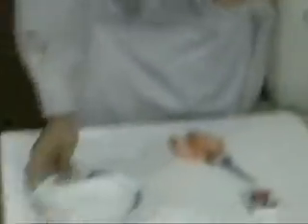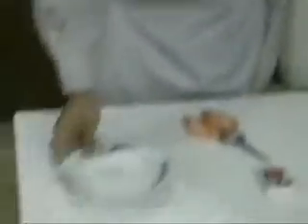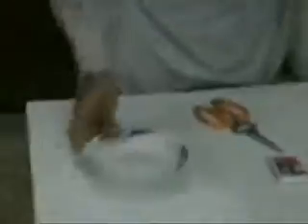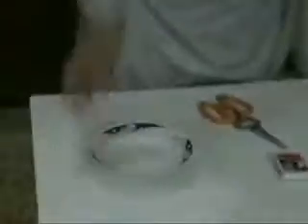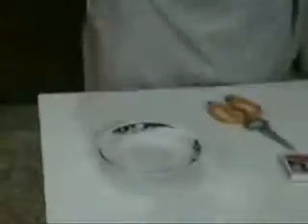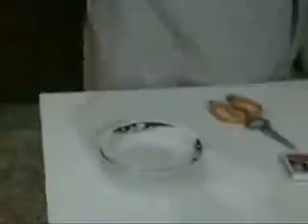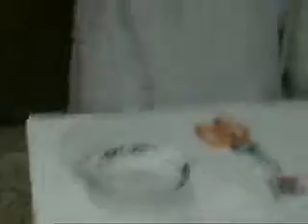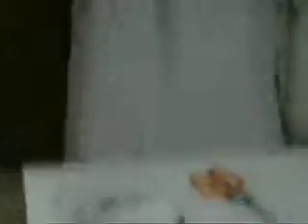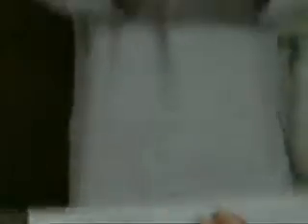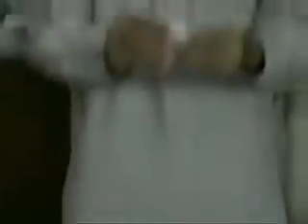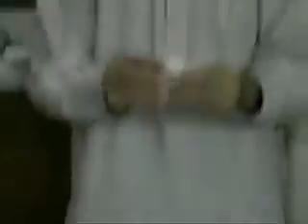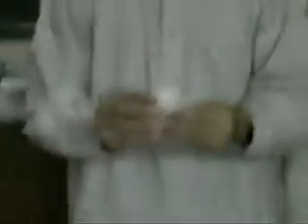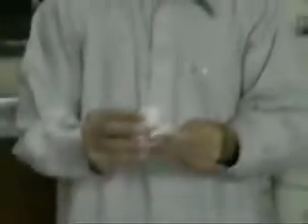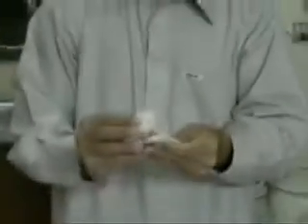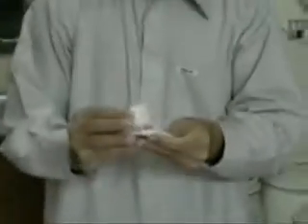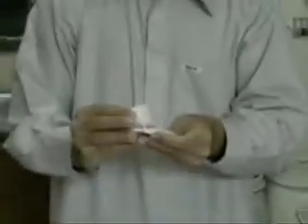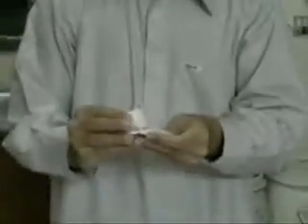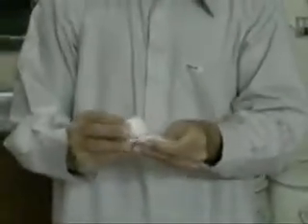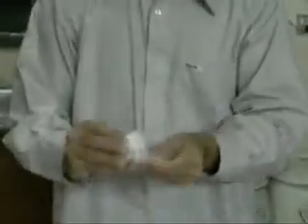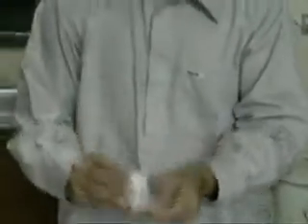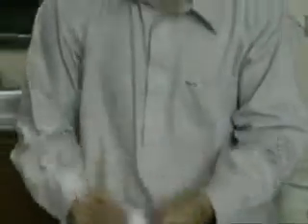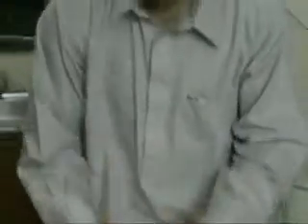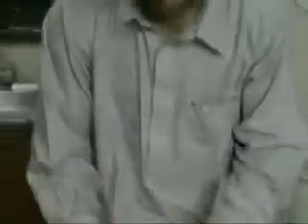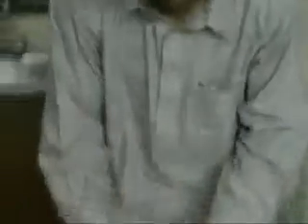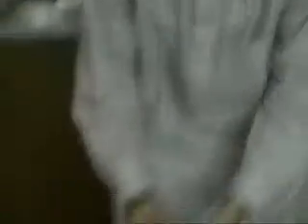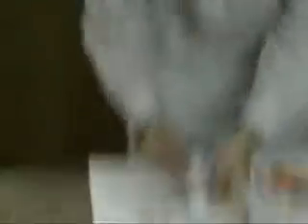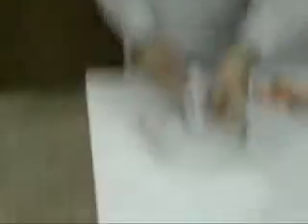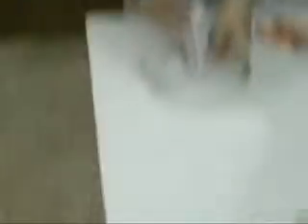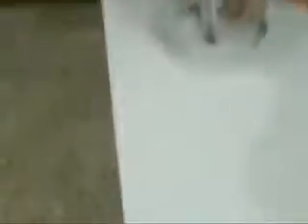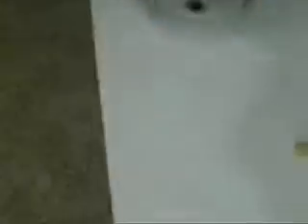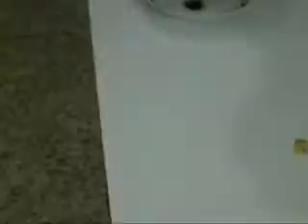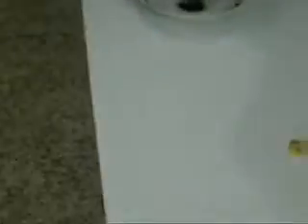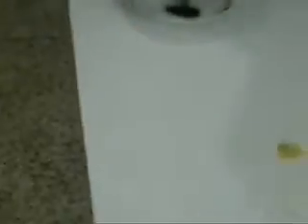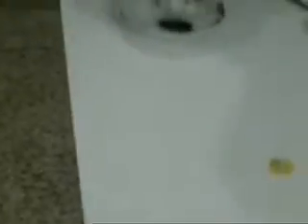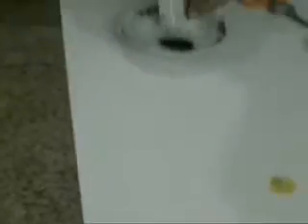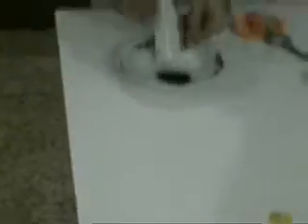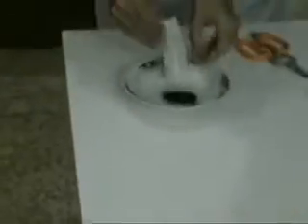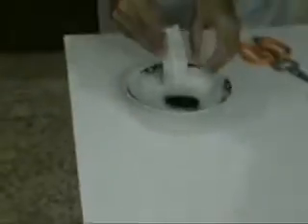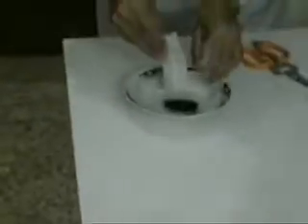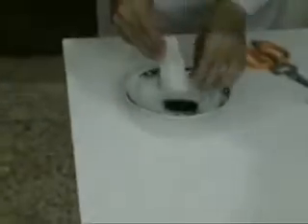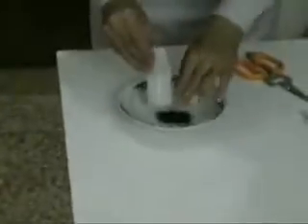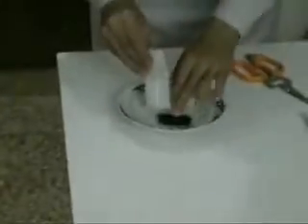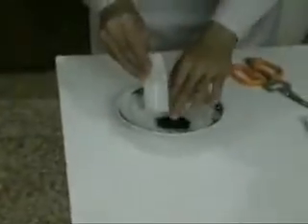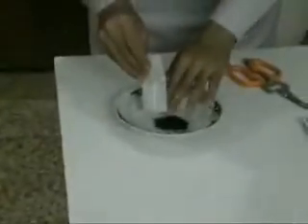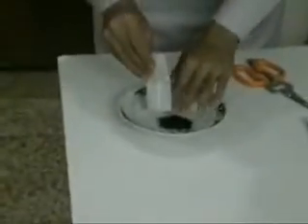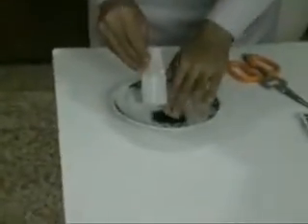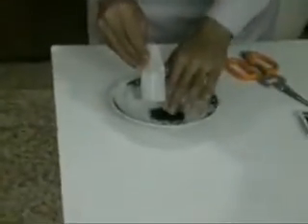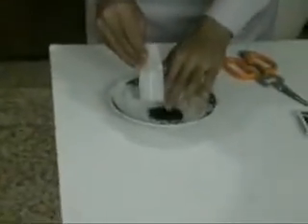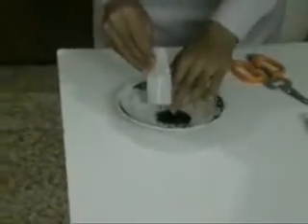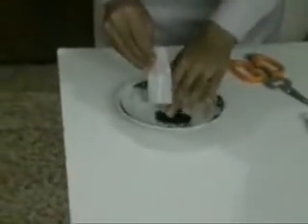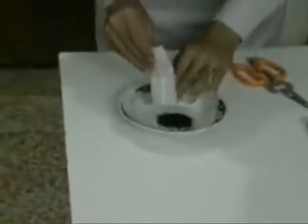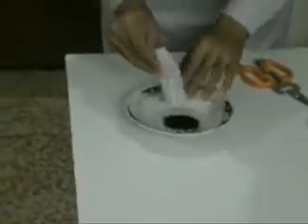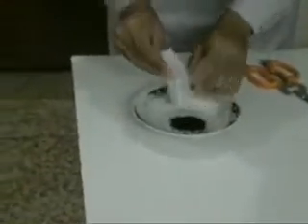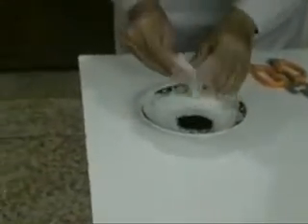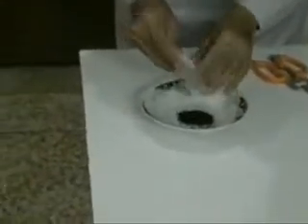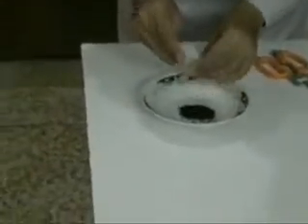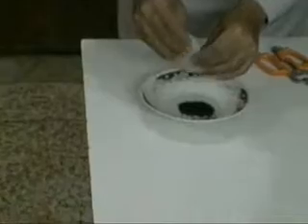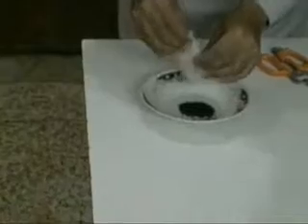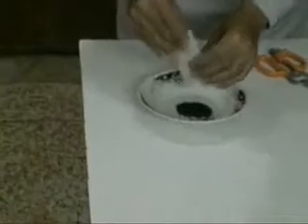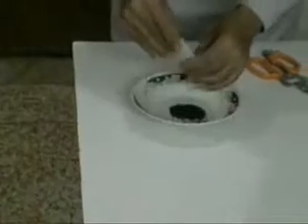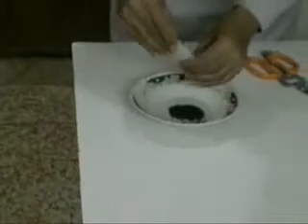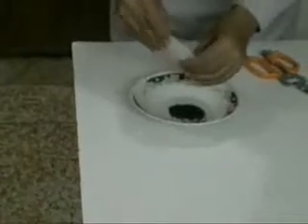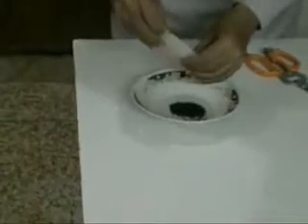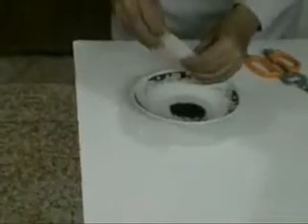With the teabag rocket we need a launch pad, so we're going to make a launch pad. Pour out the teabag and sort of flatten it down a little bit.